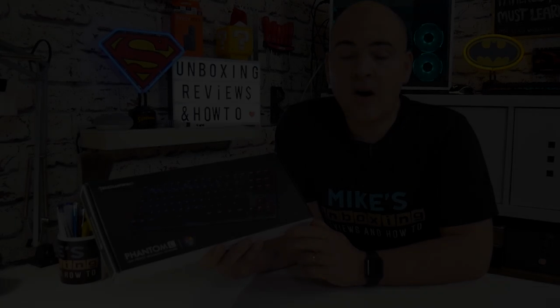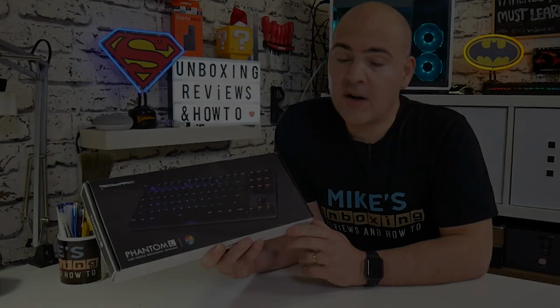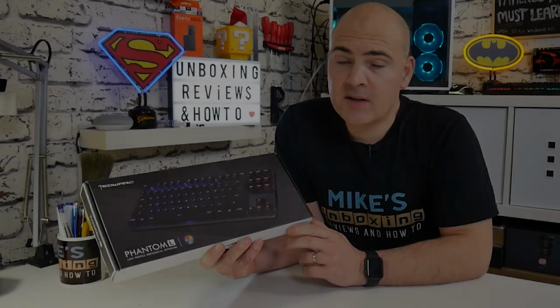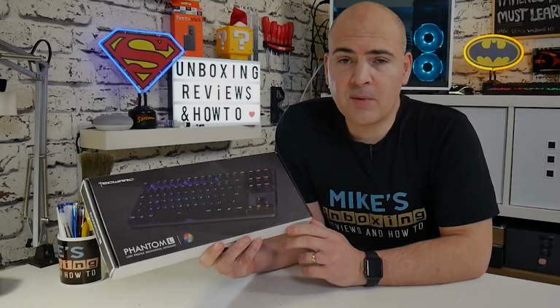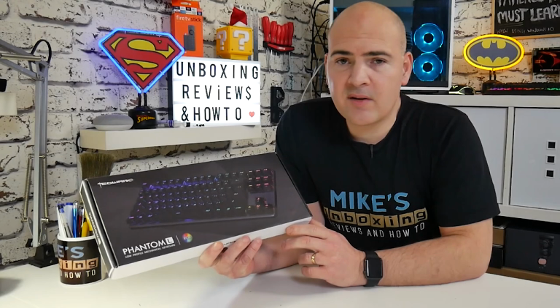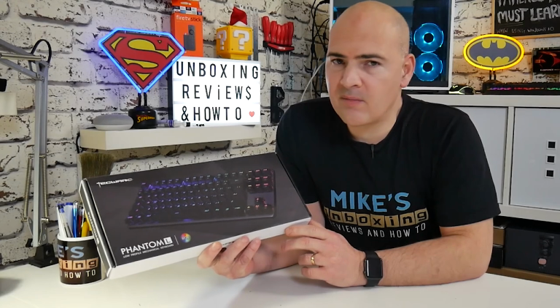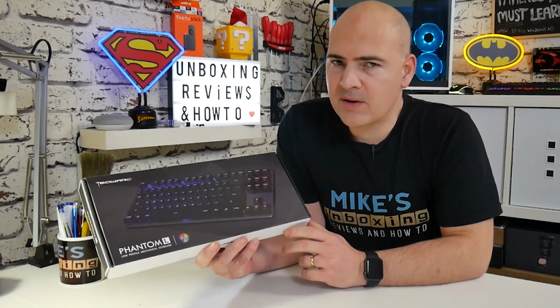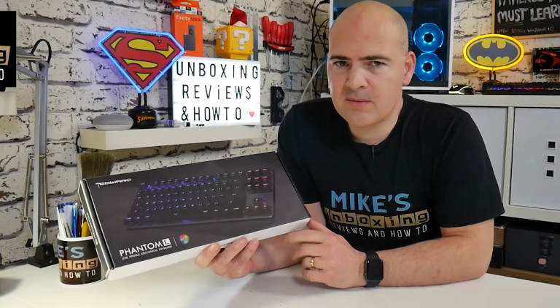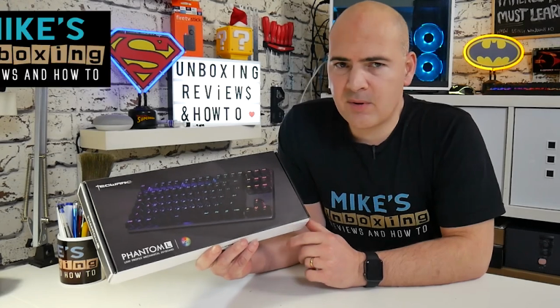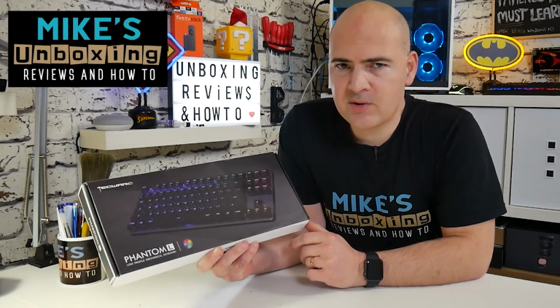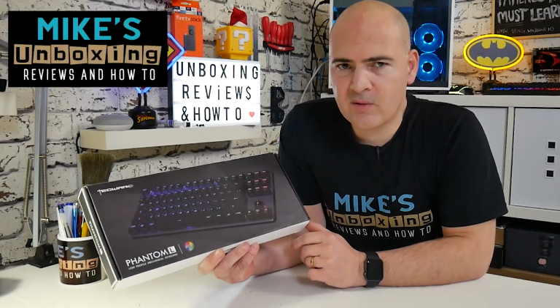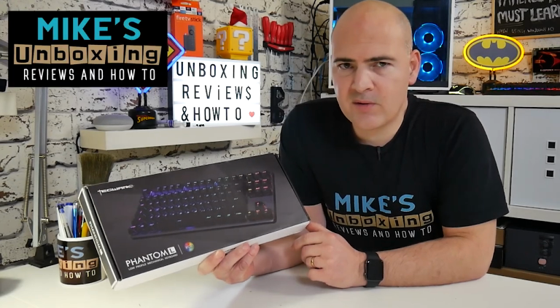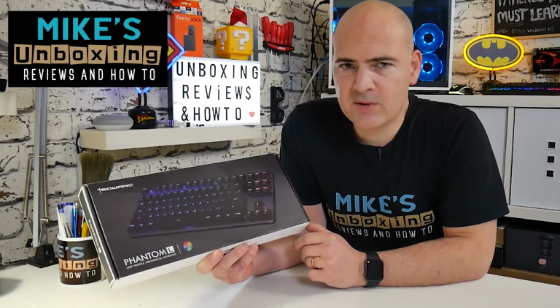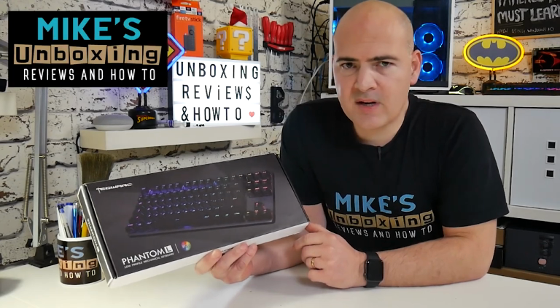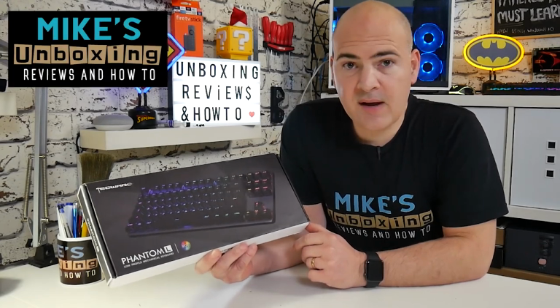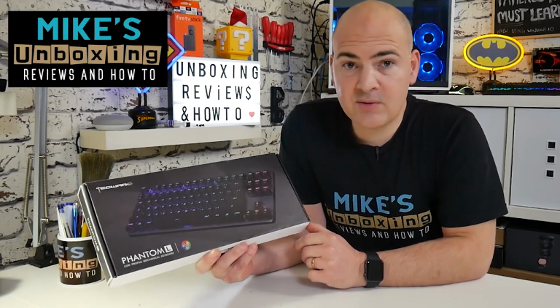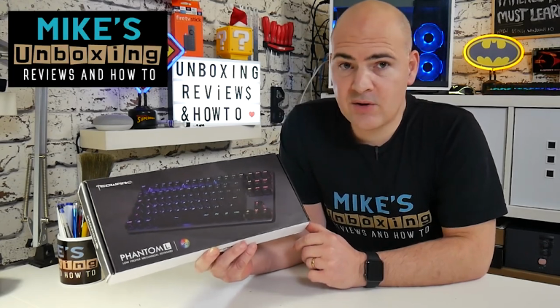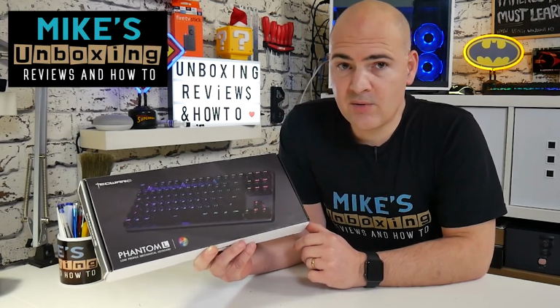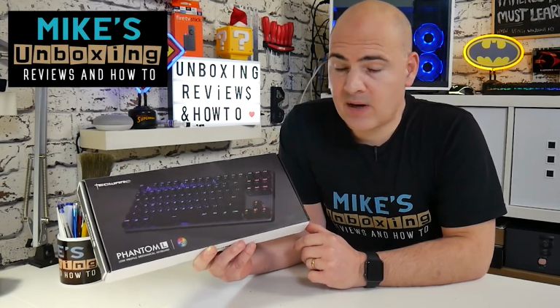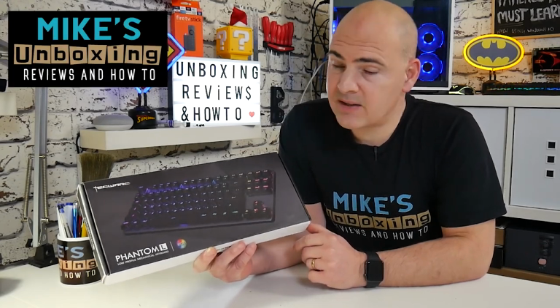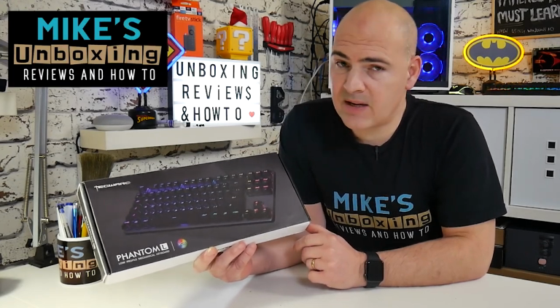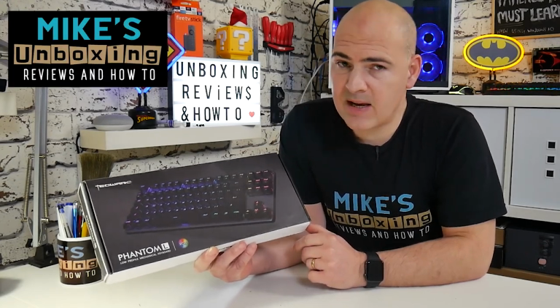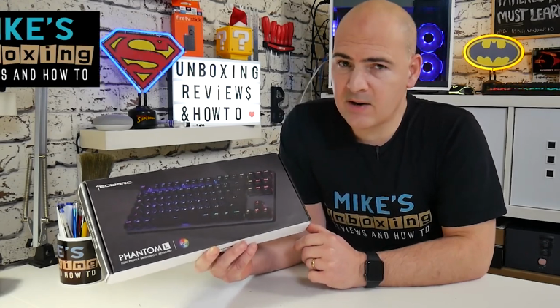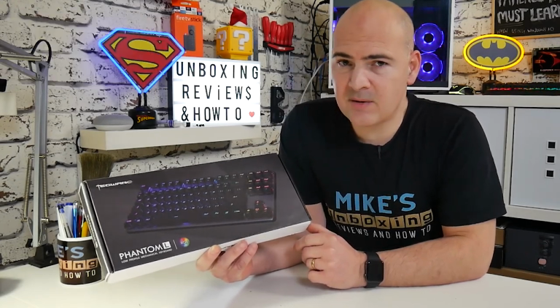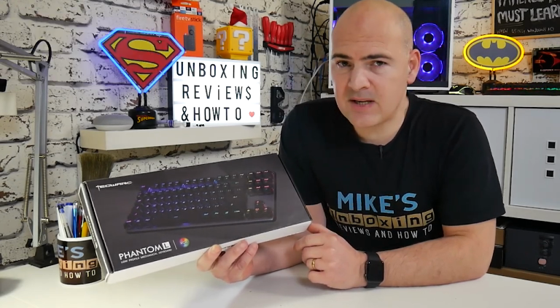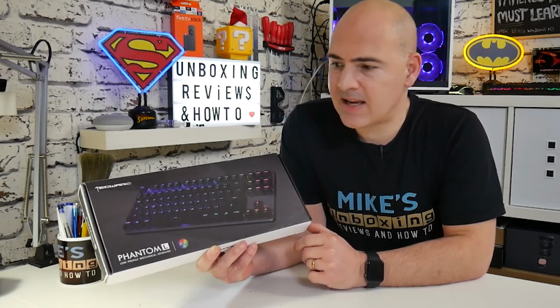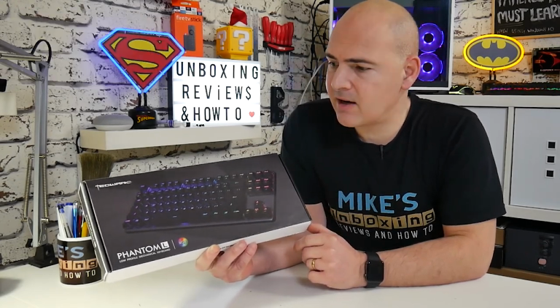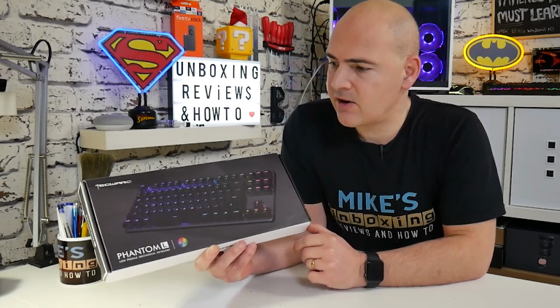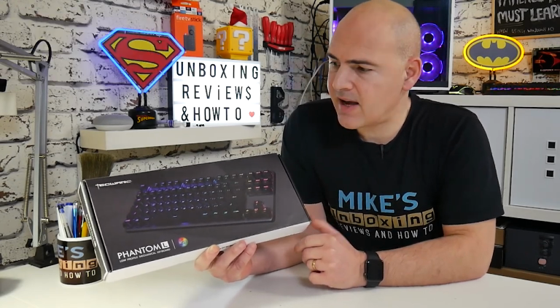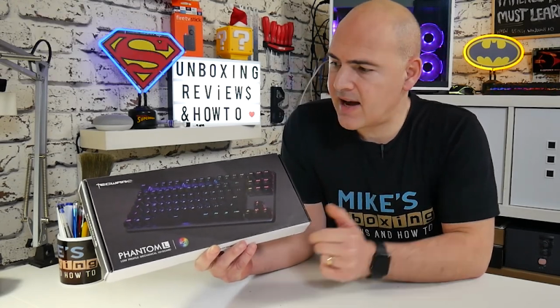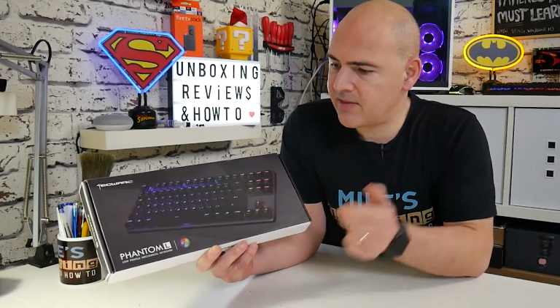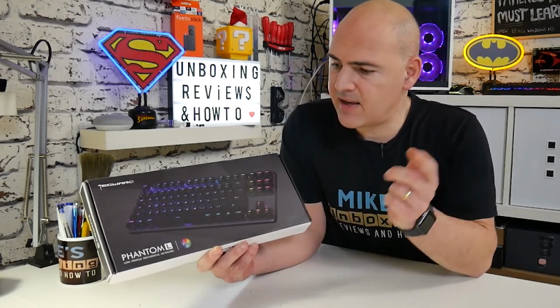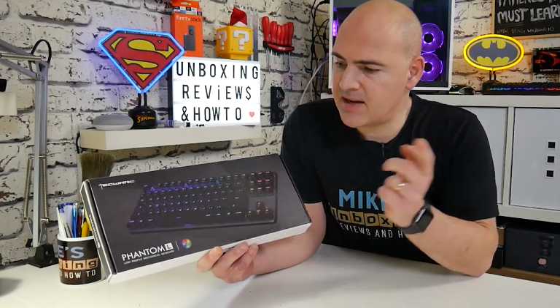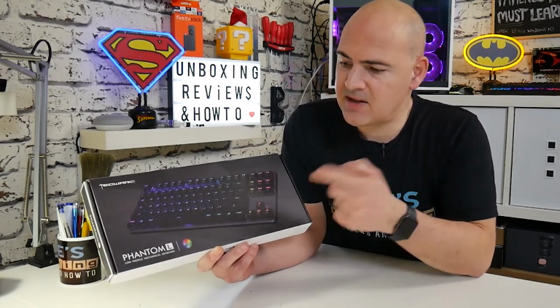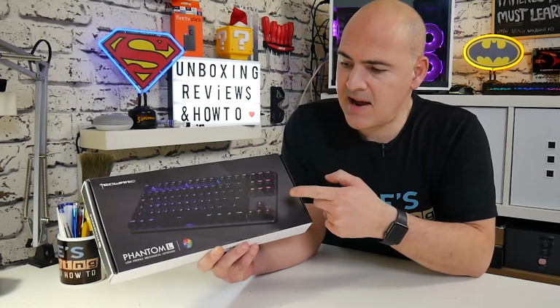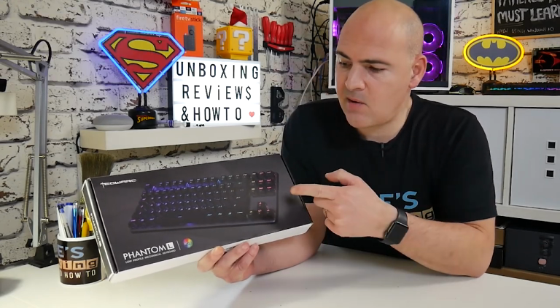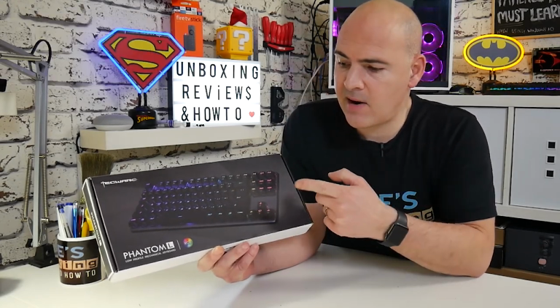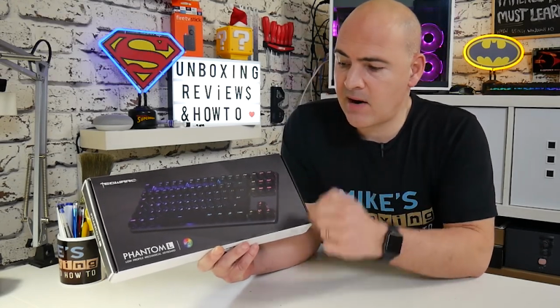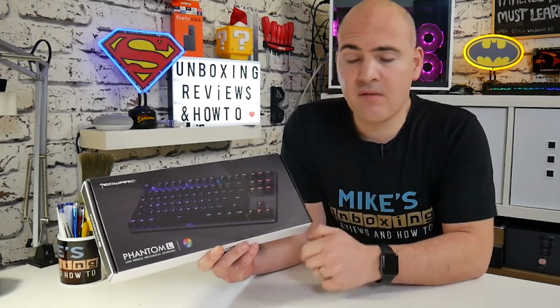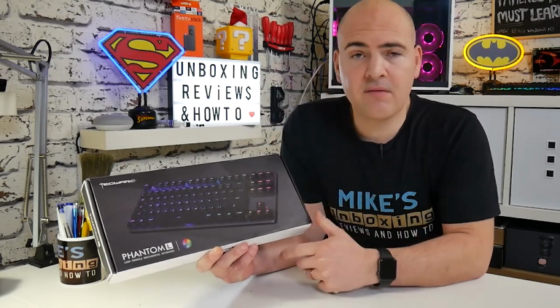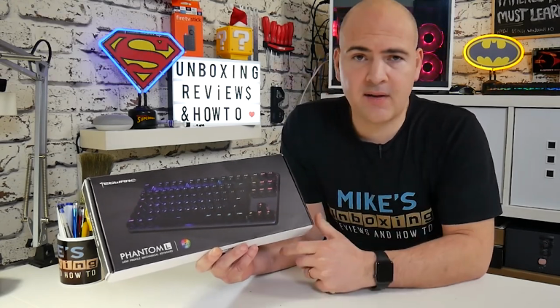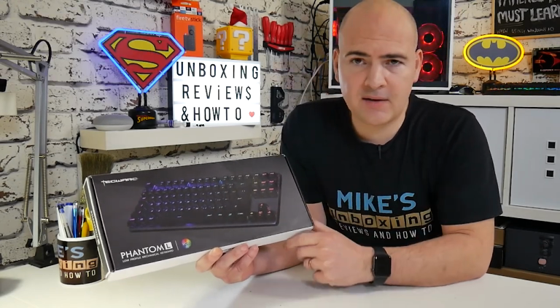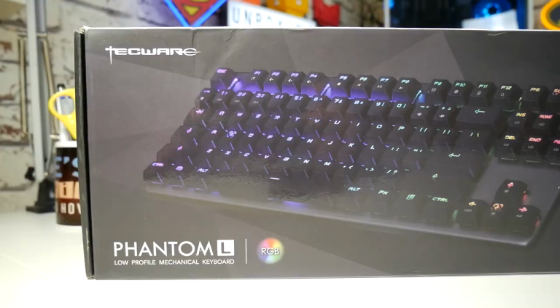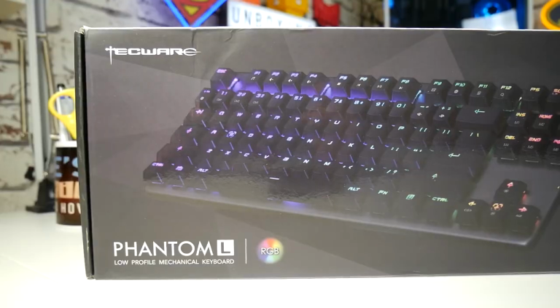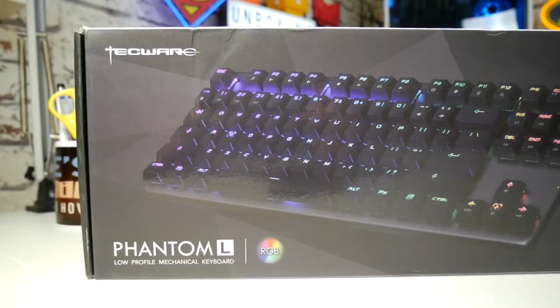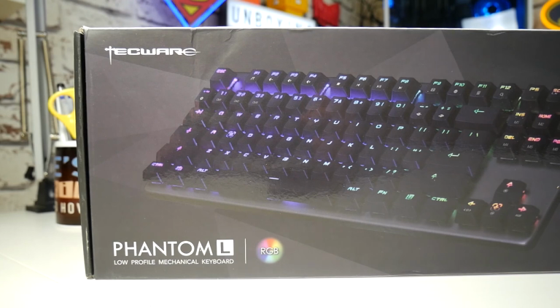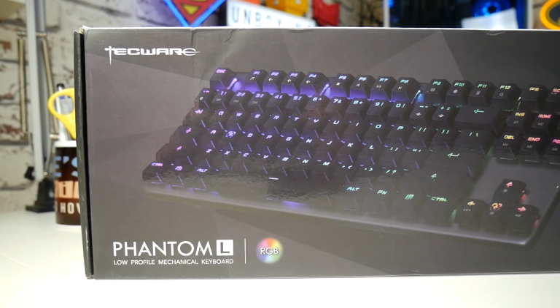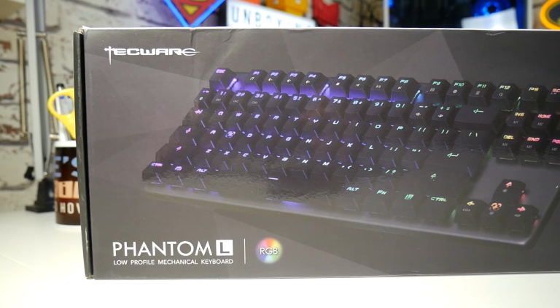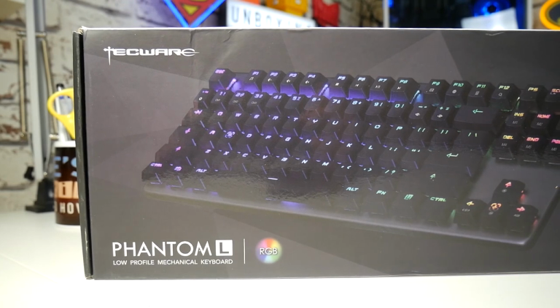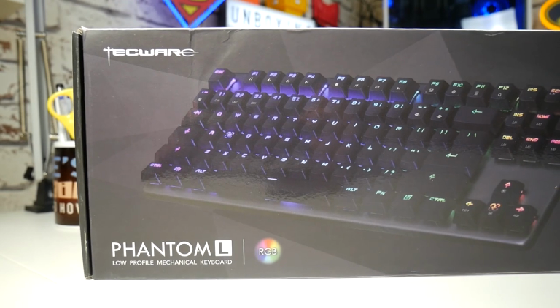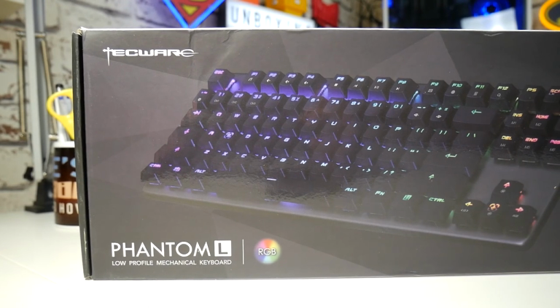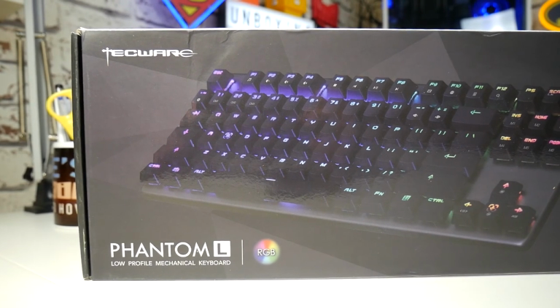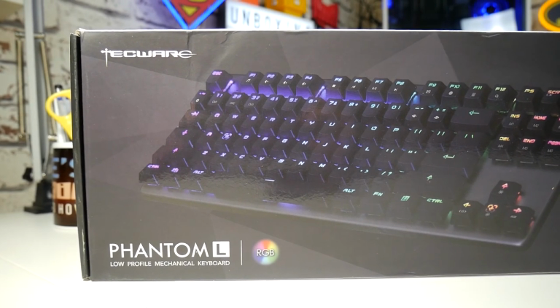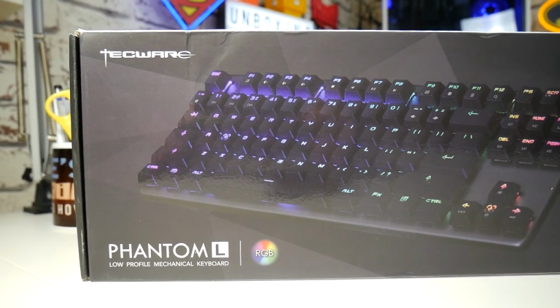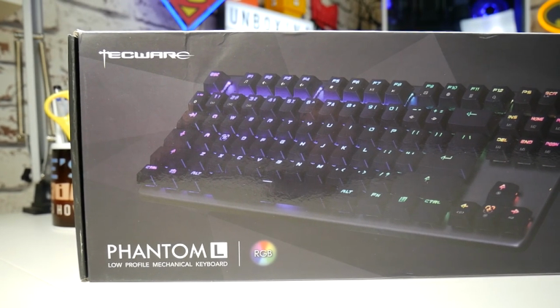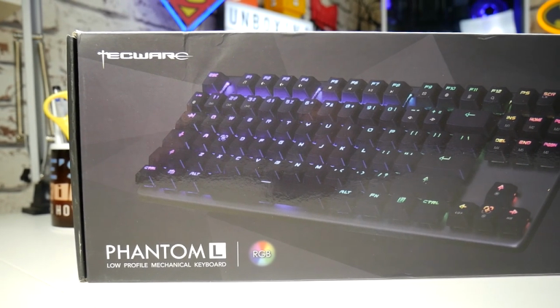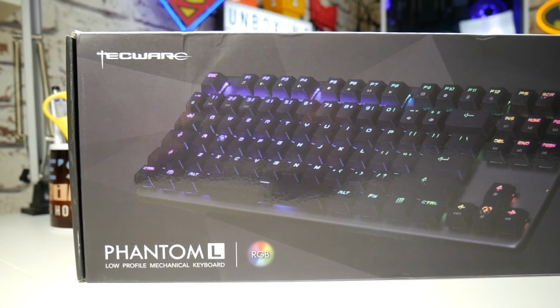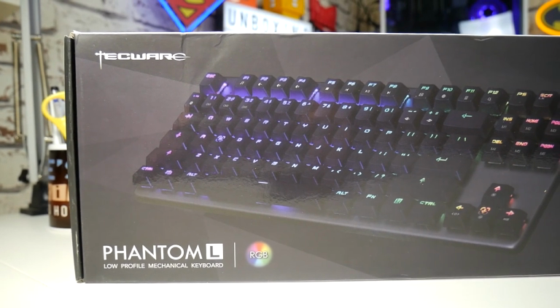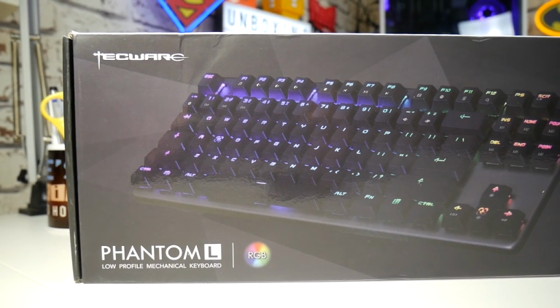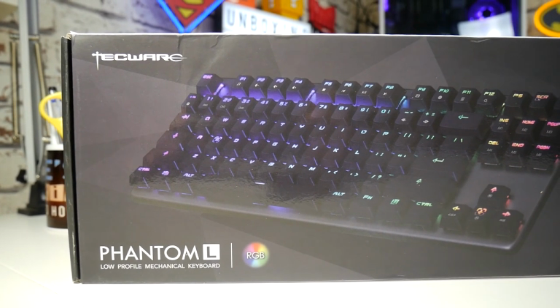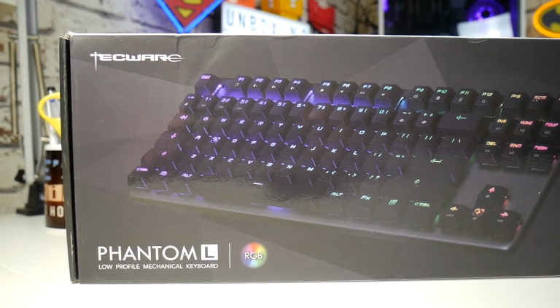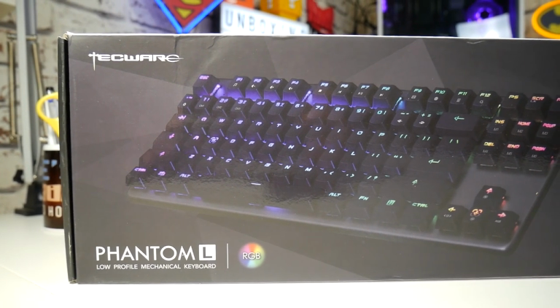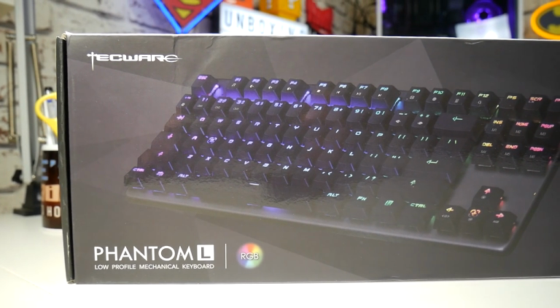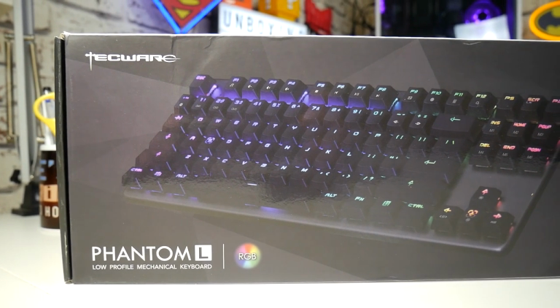Hi, this is Mike from Microsoft Boxing Reviews and How To, and today we're going to be taking a look at the Techwear Phantom L. Keep watching to find out more.